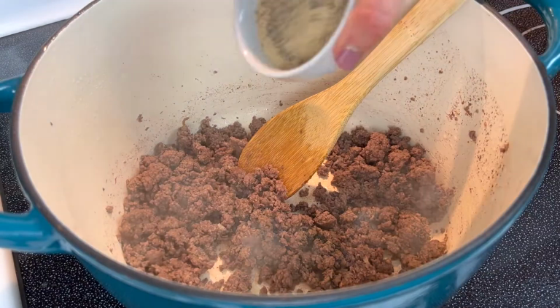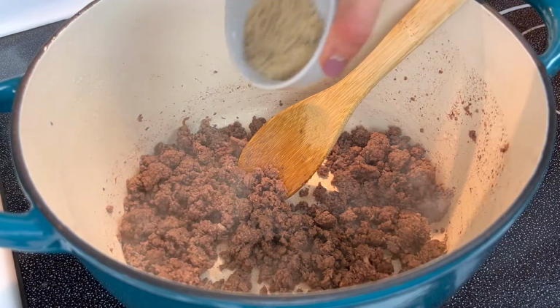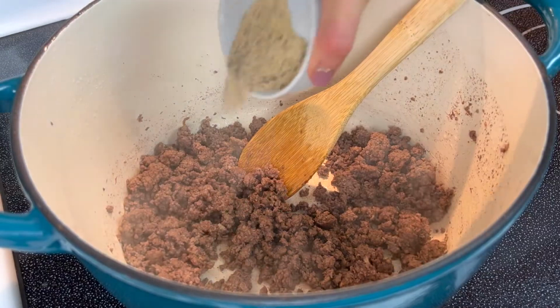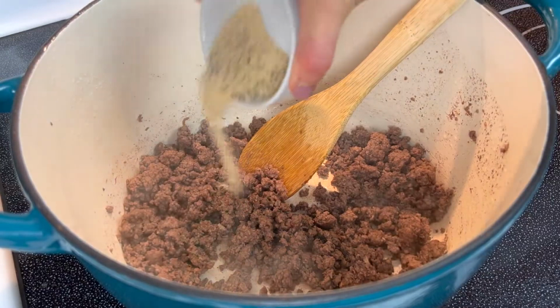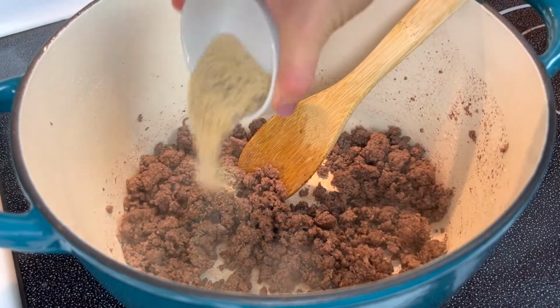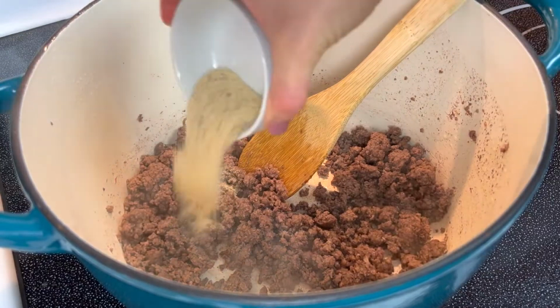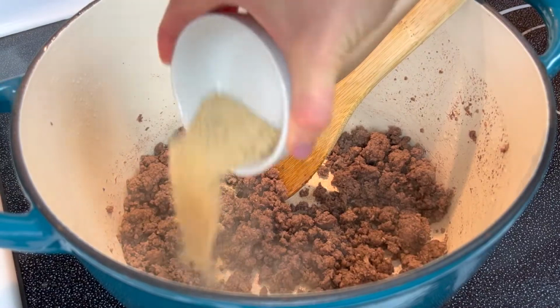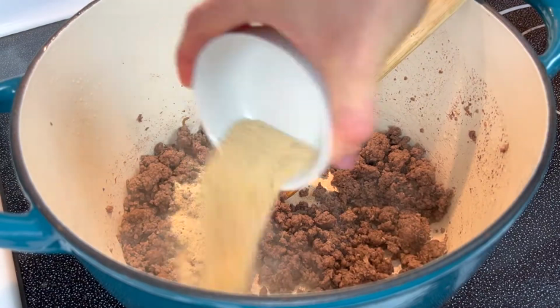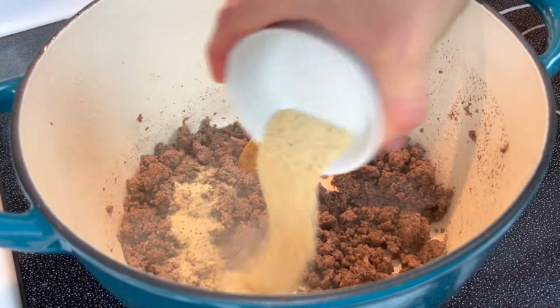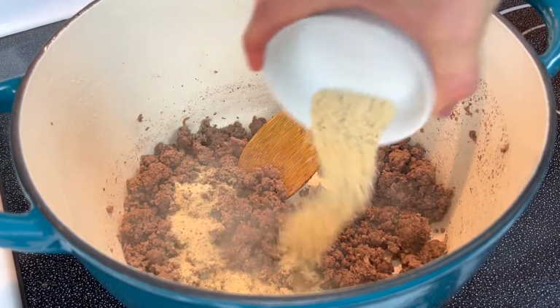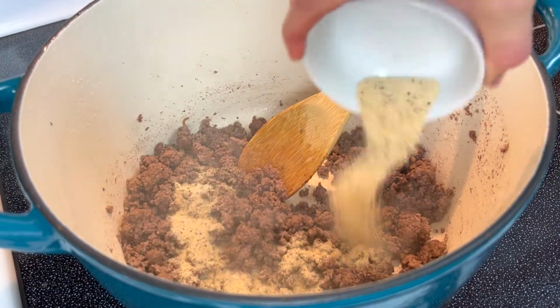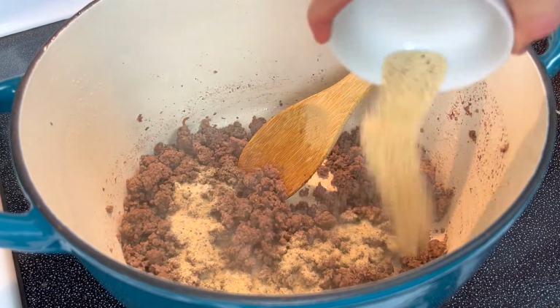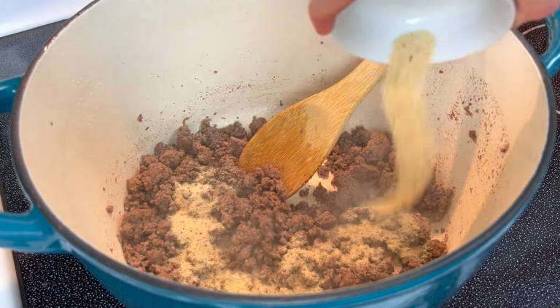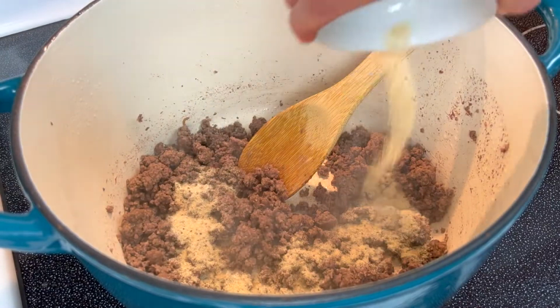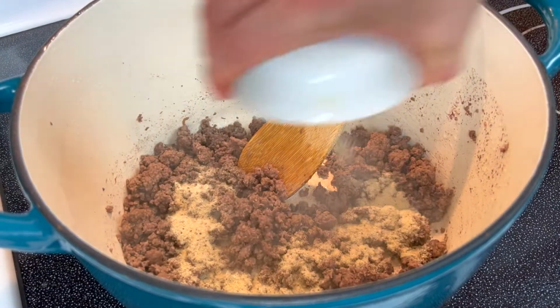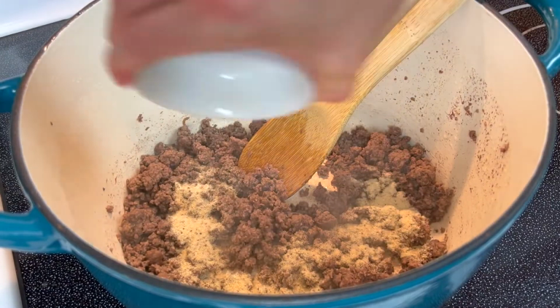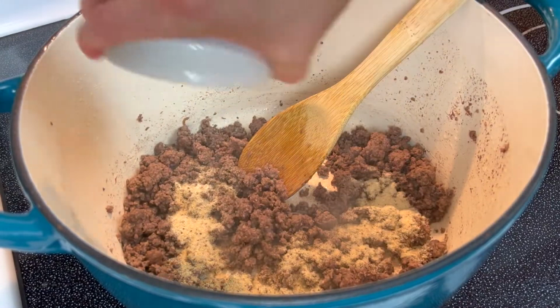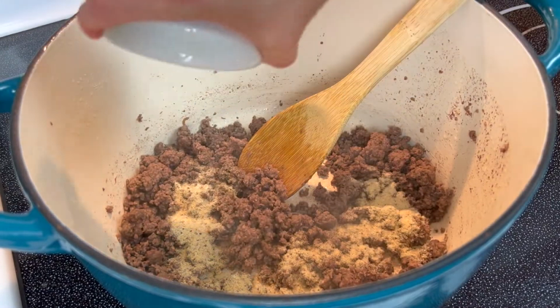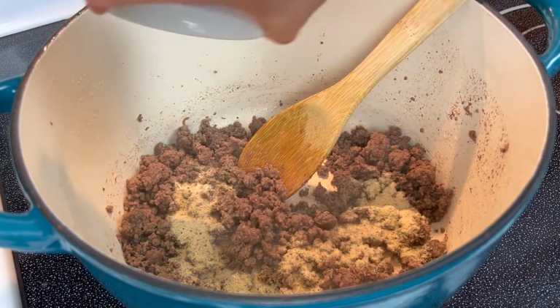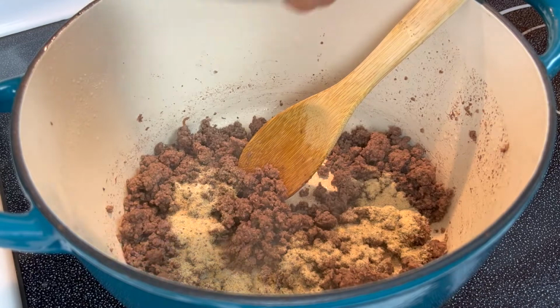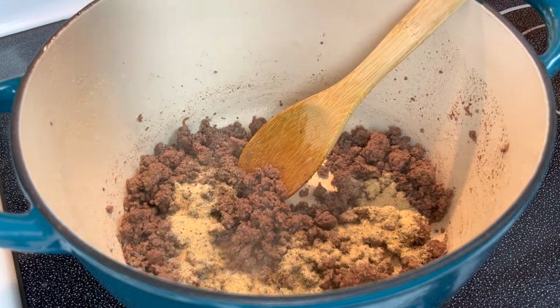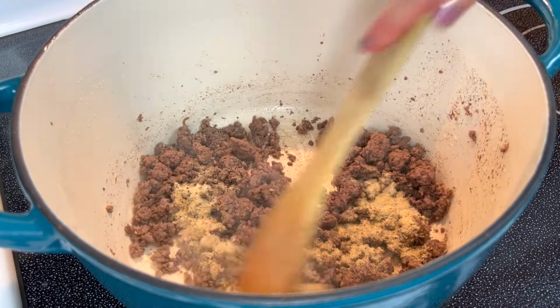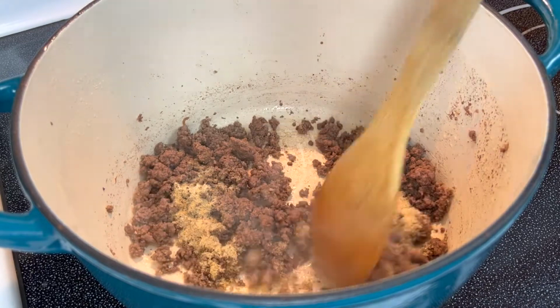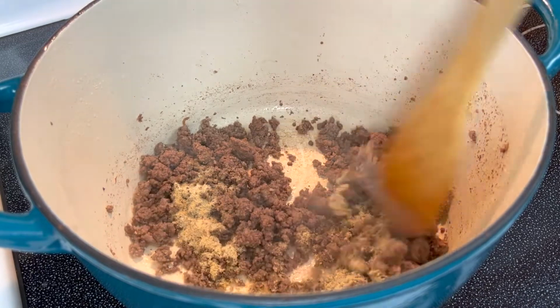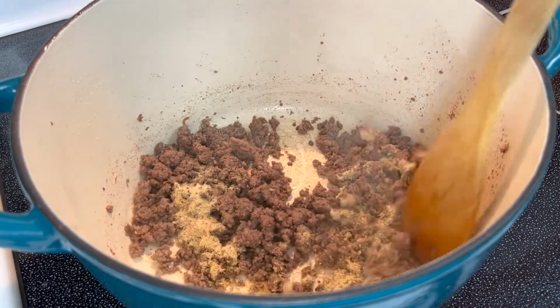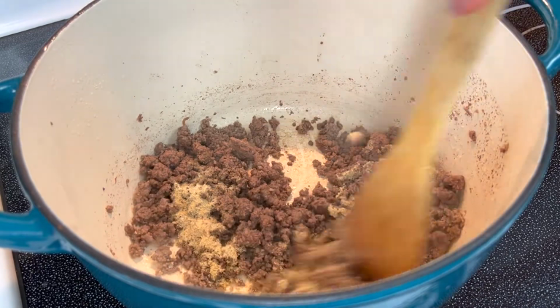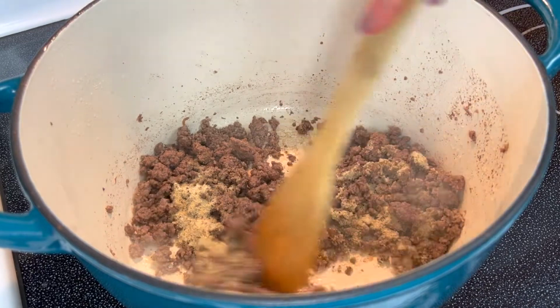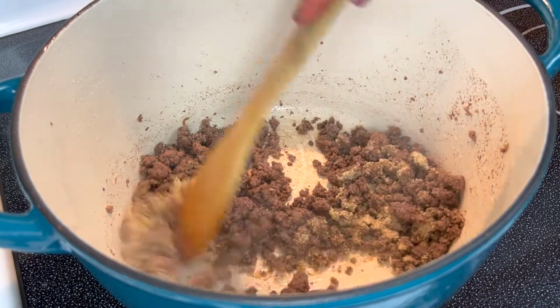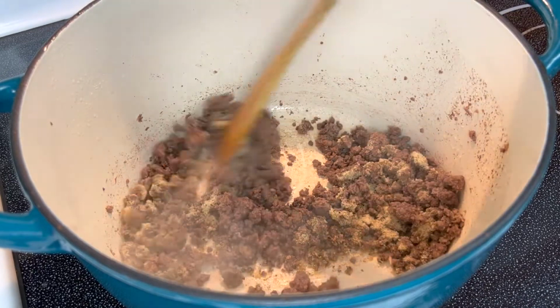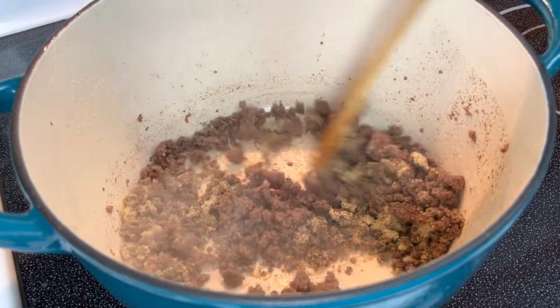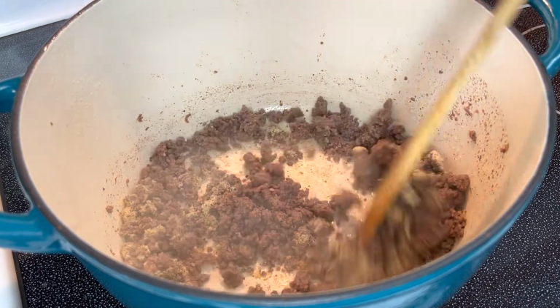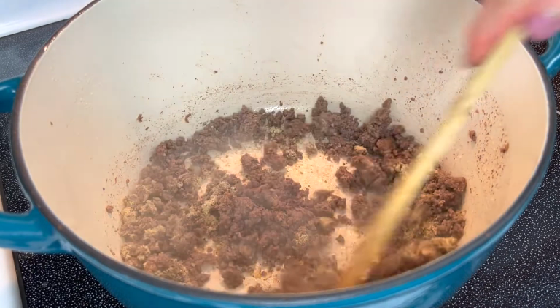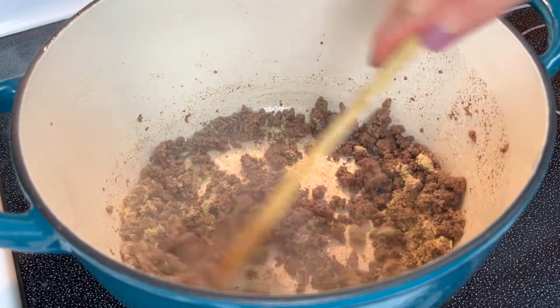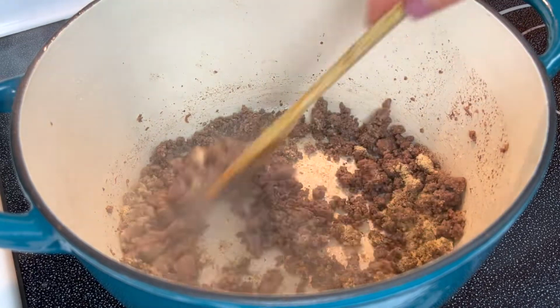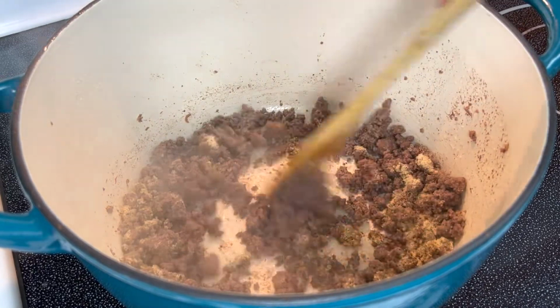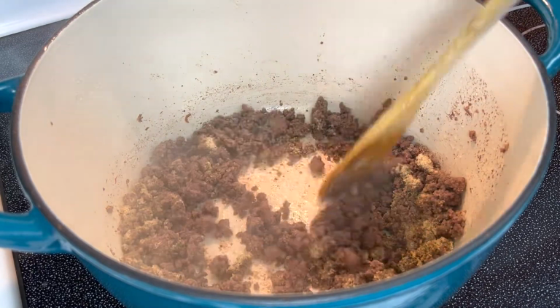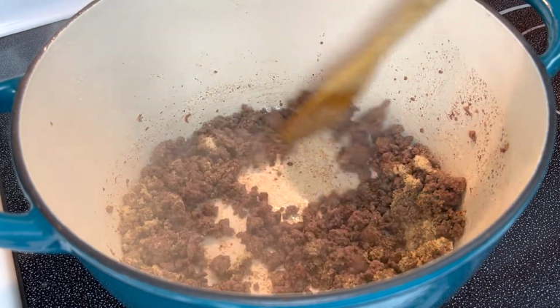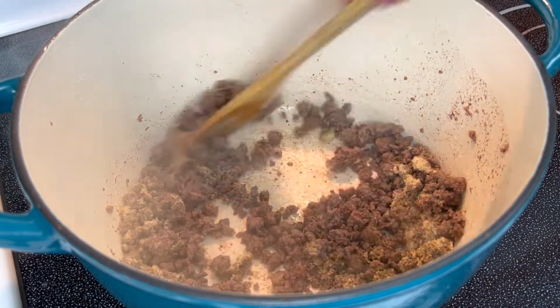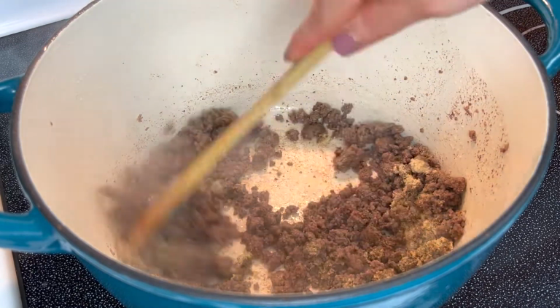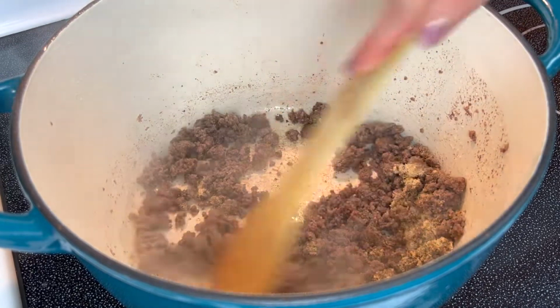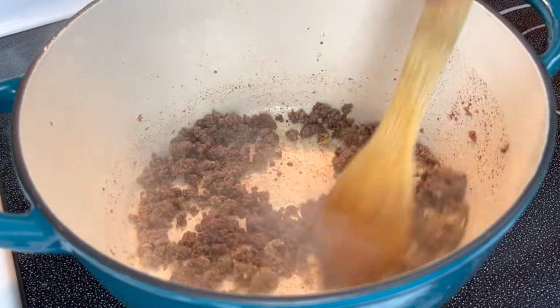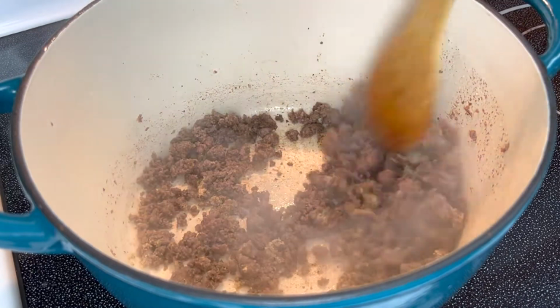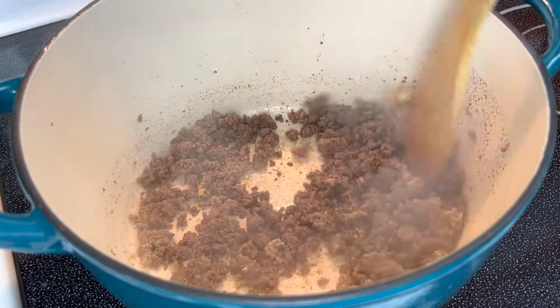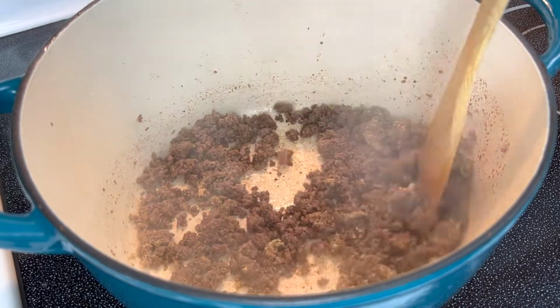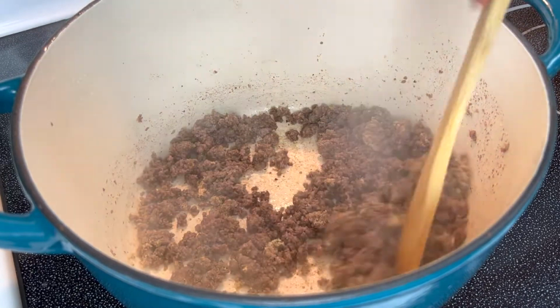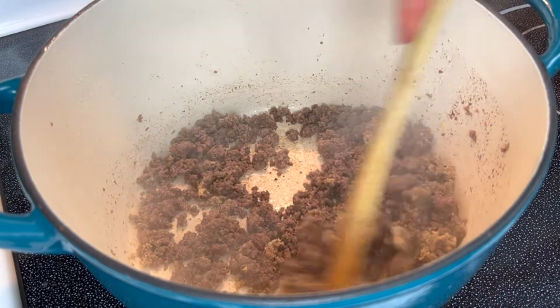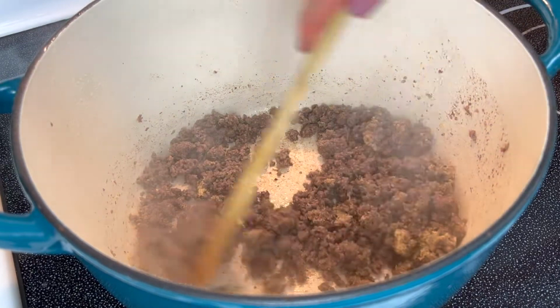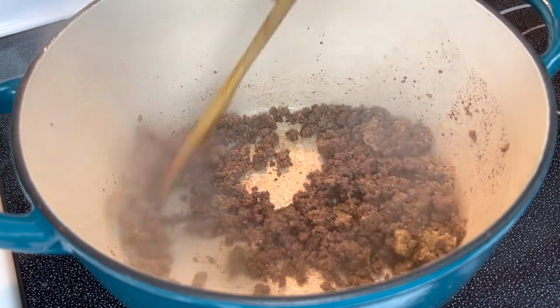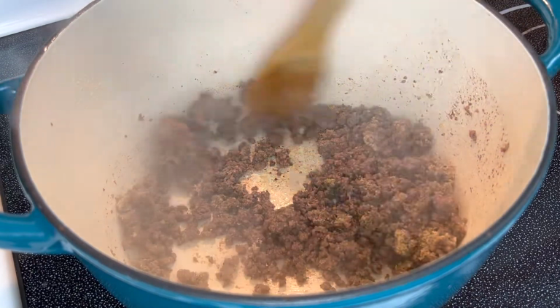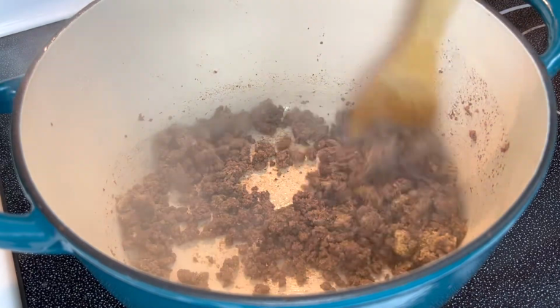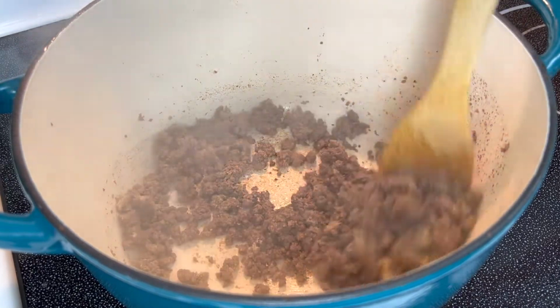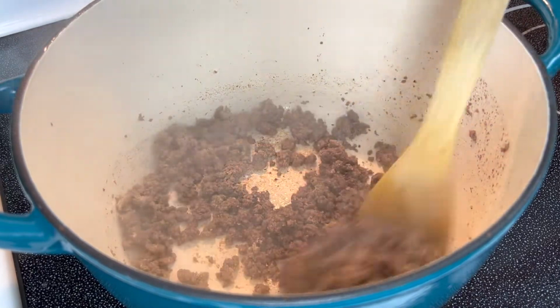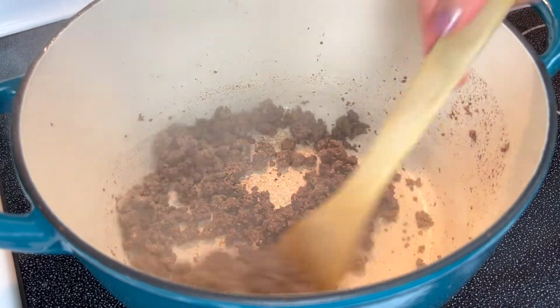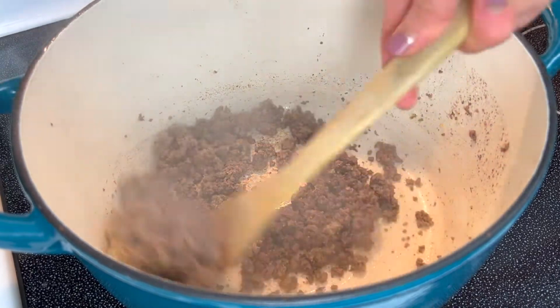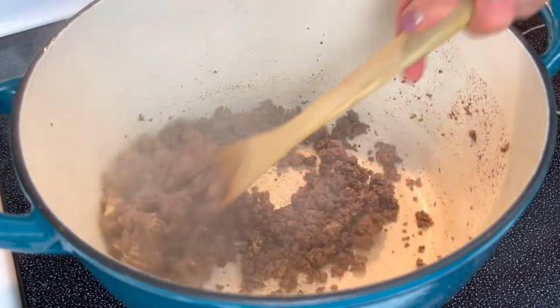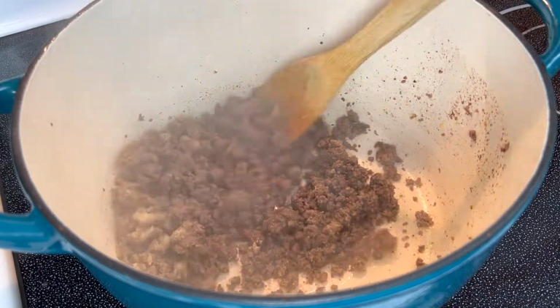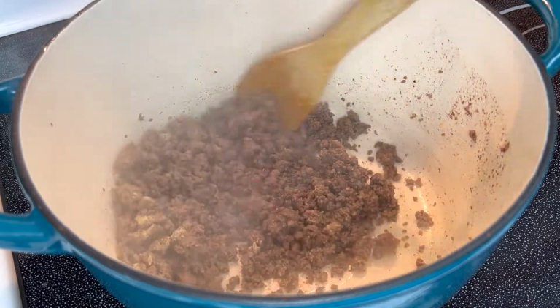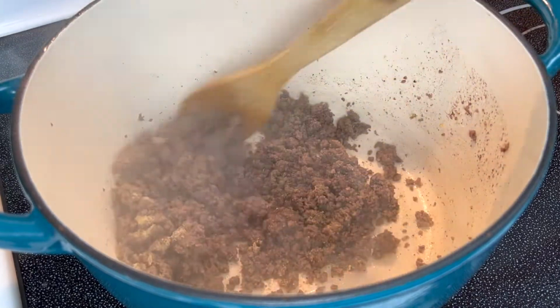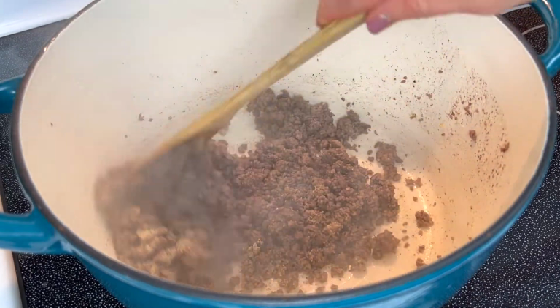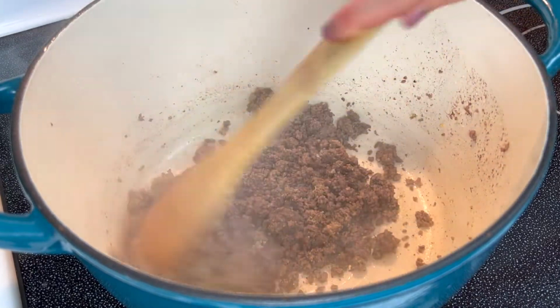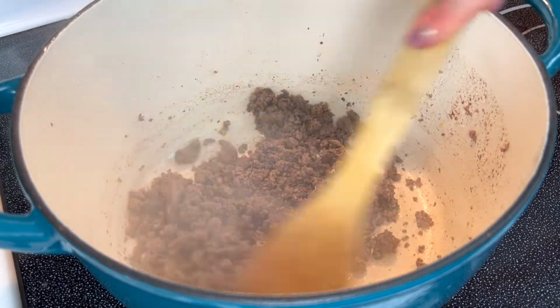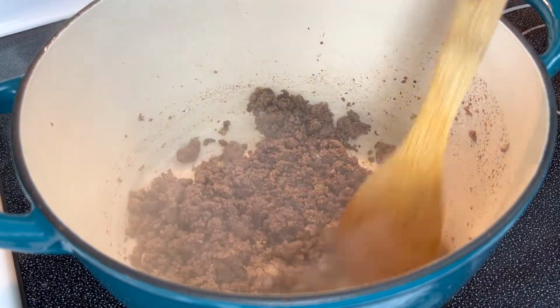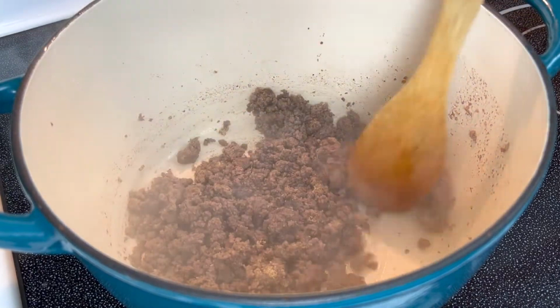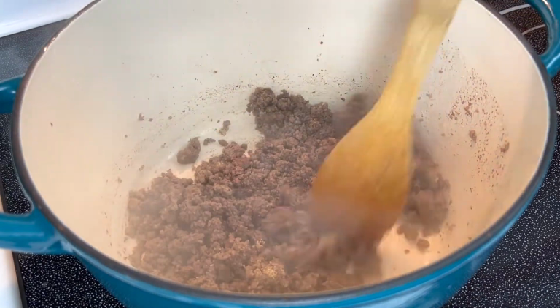Return to the heat and season with salt, pepper, garlic powder, and onion powder, and stir until combined.